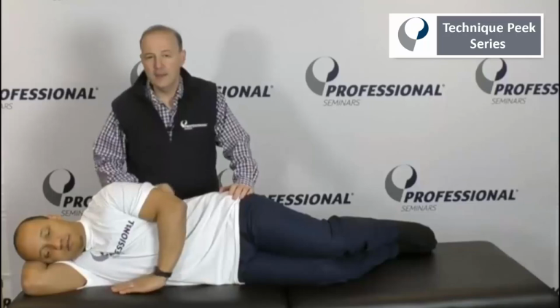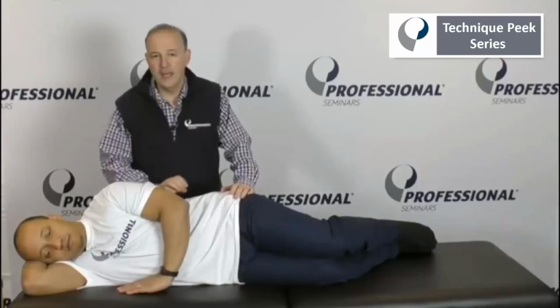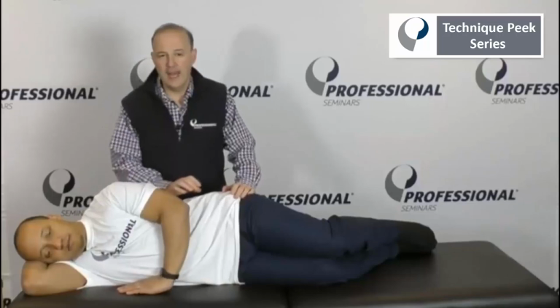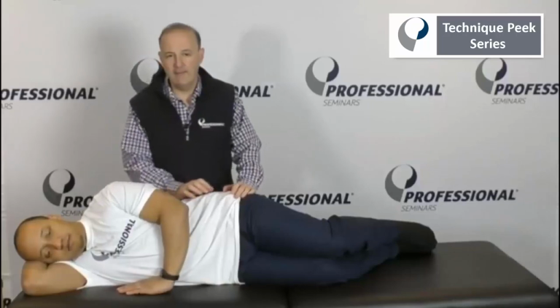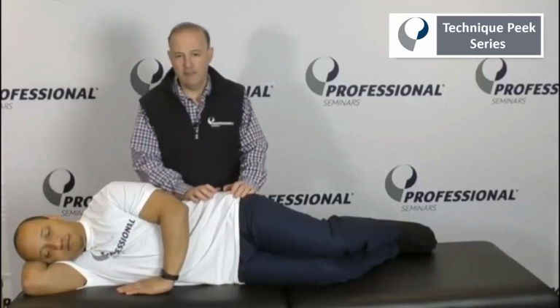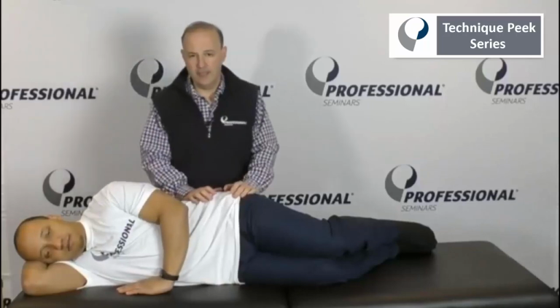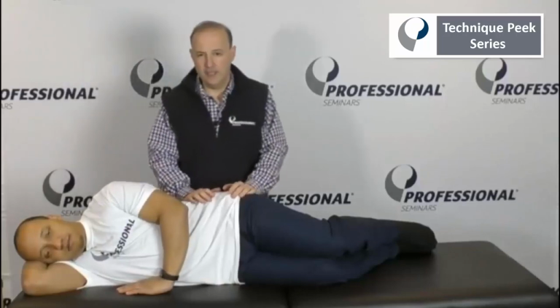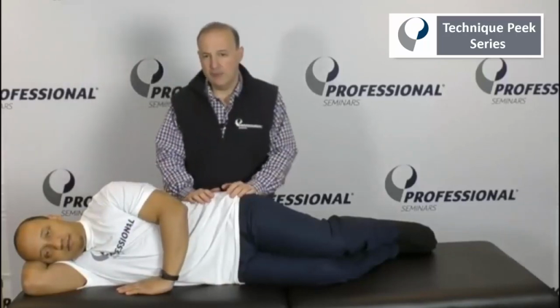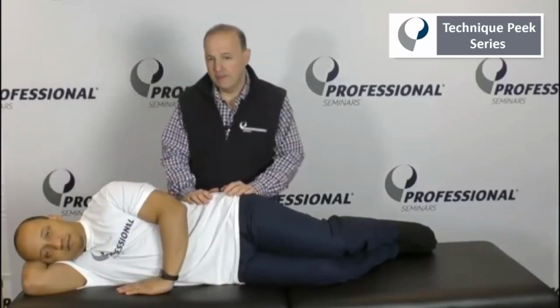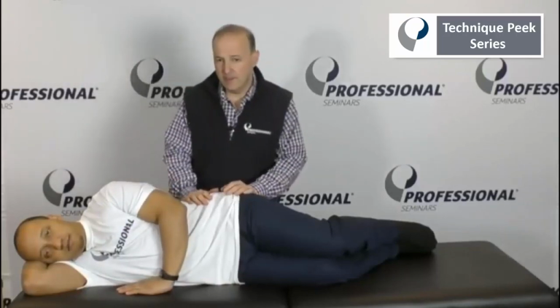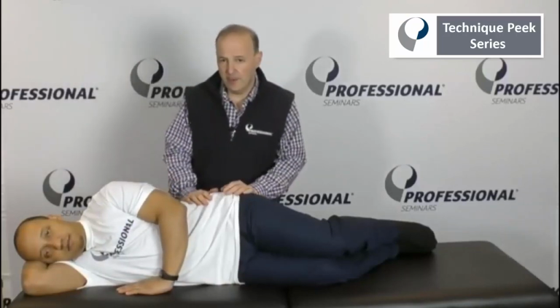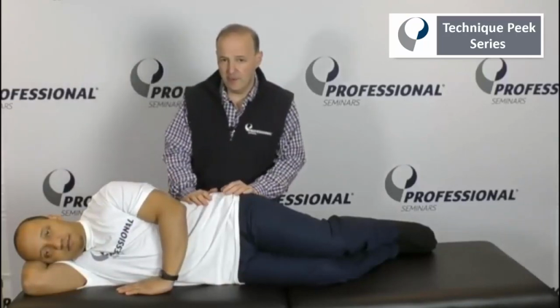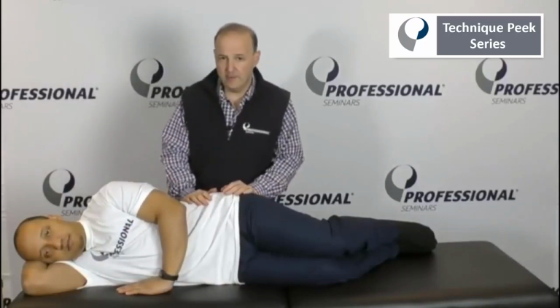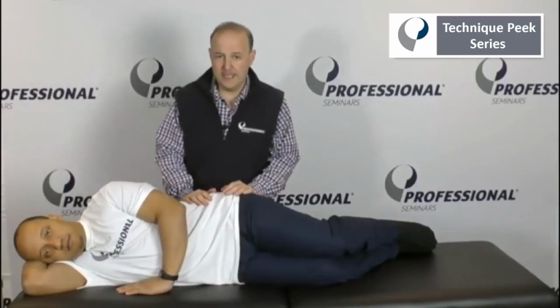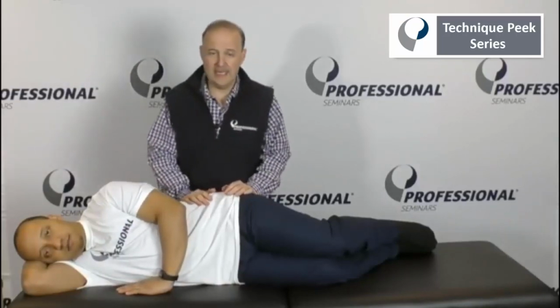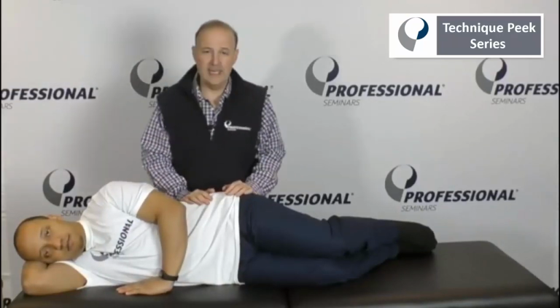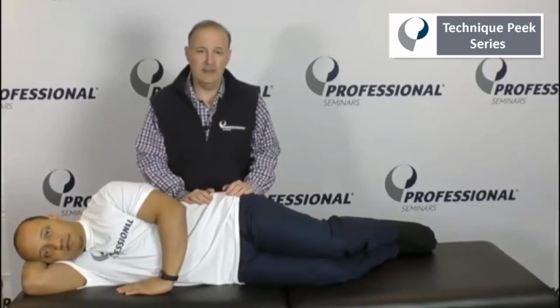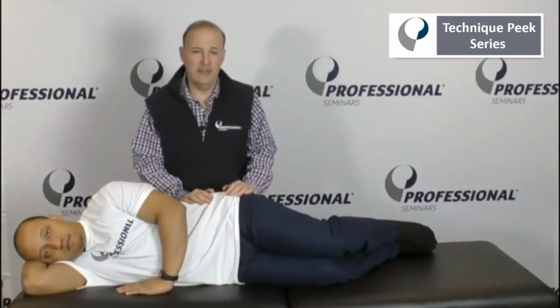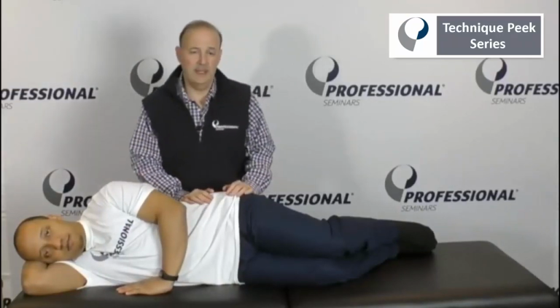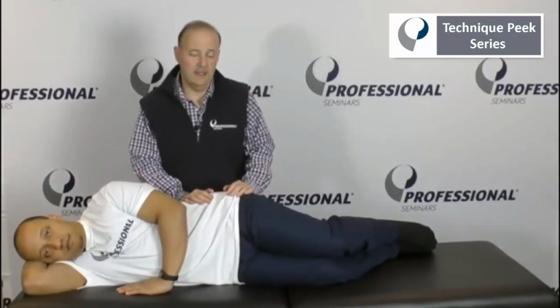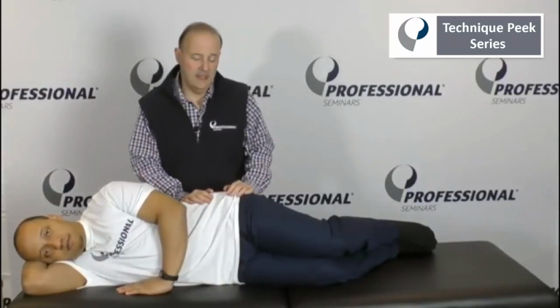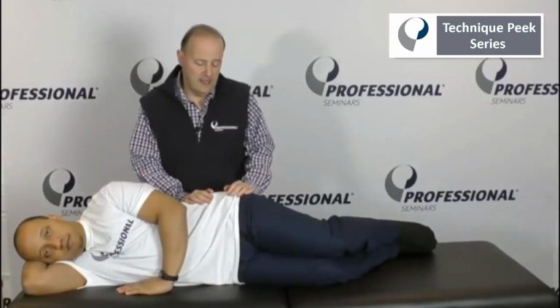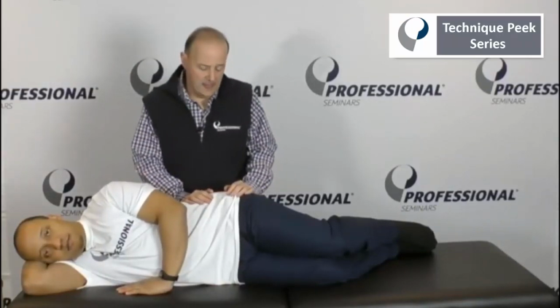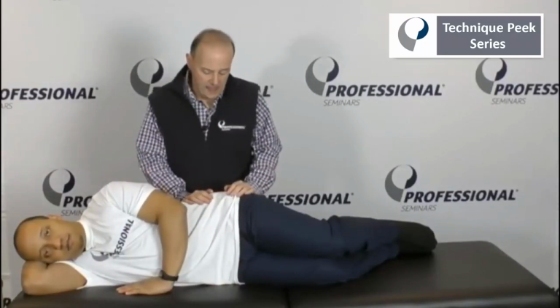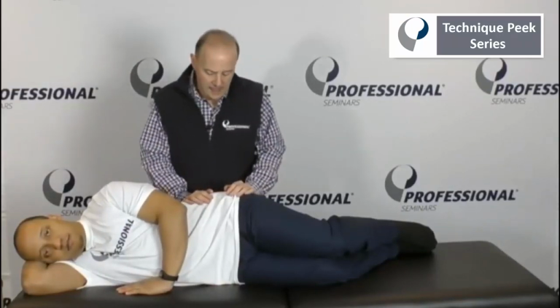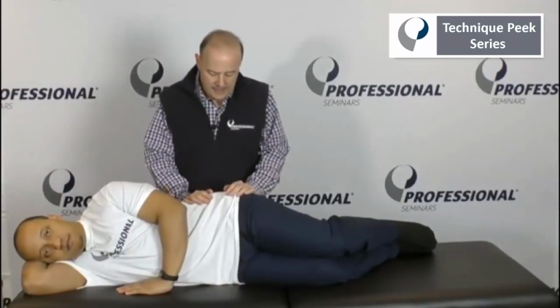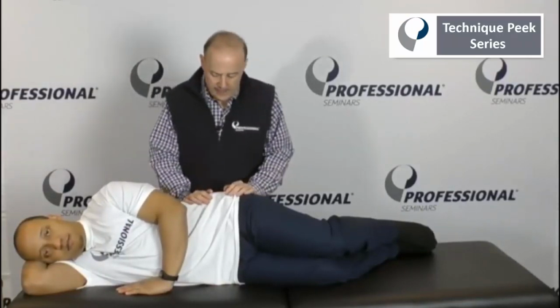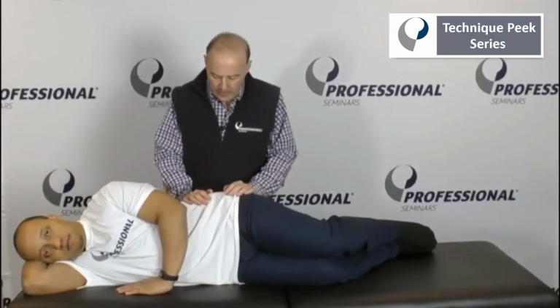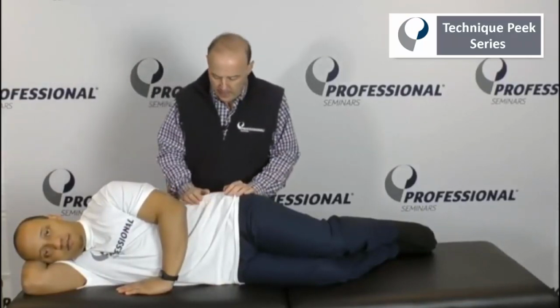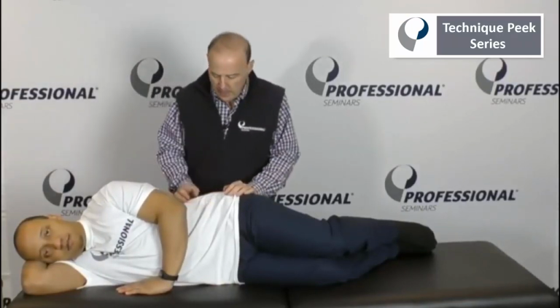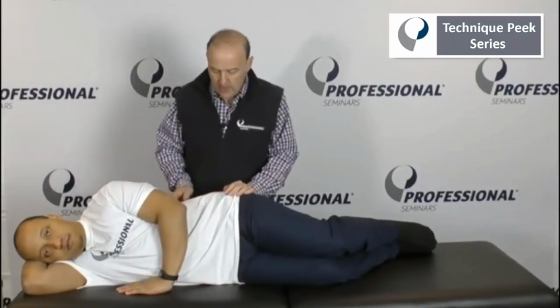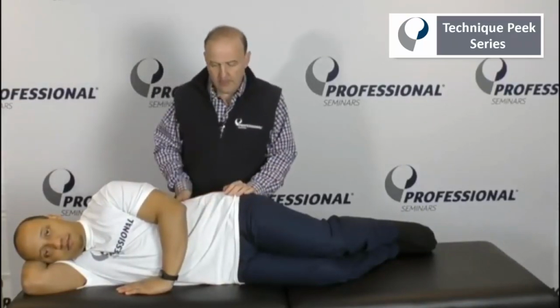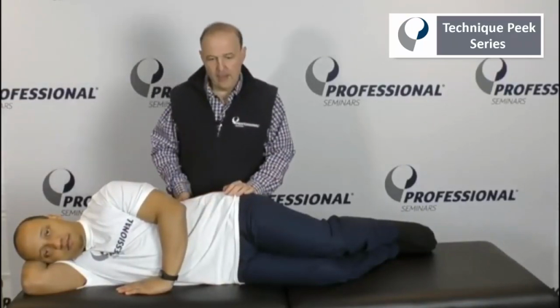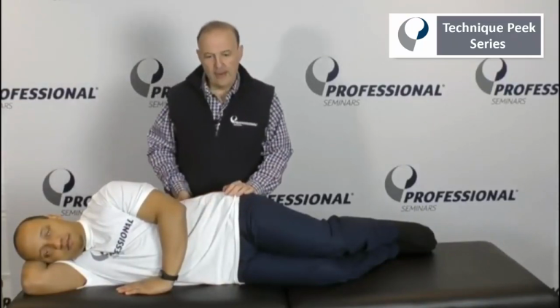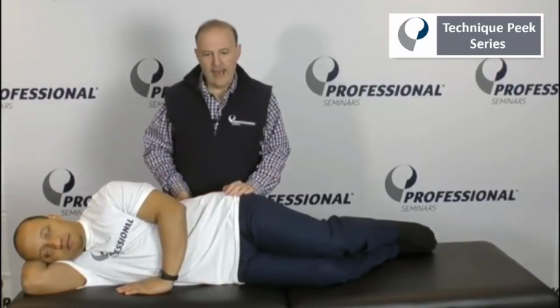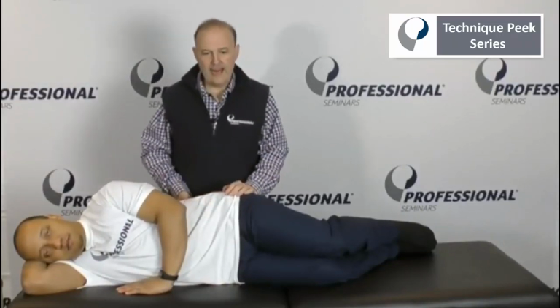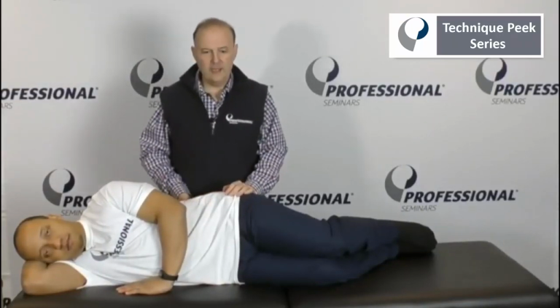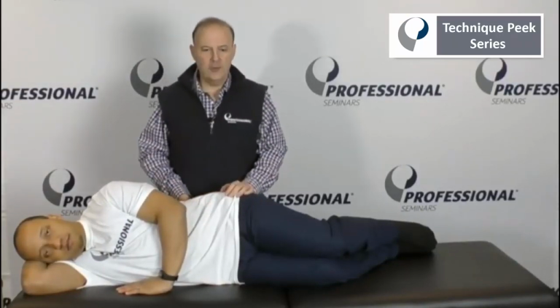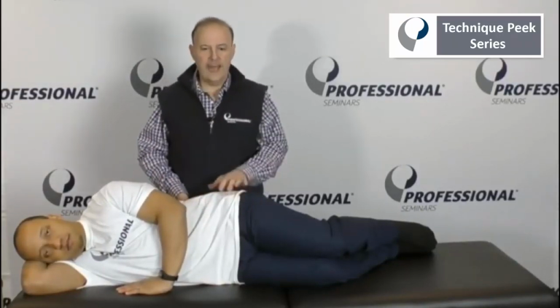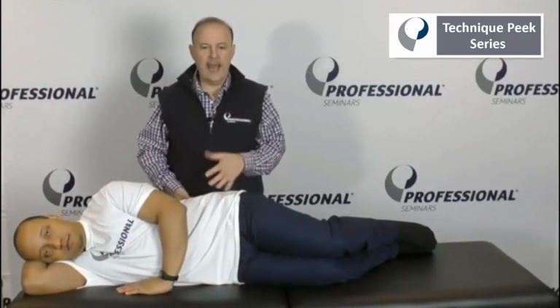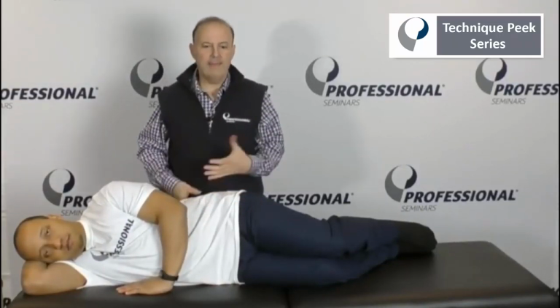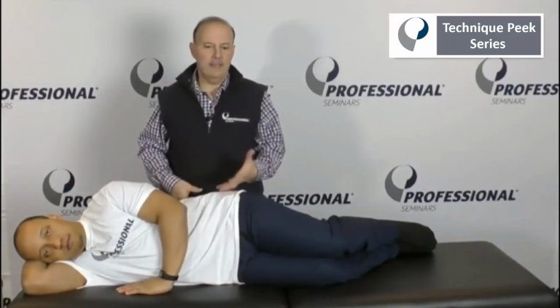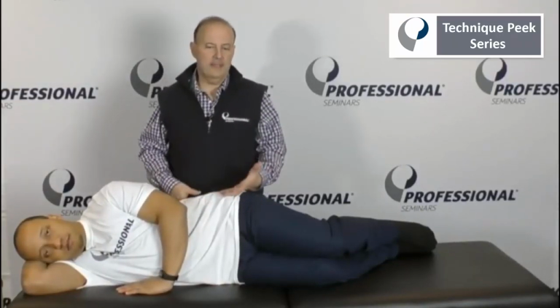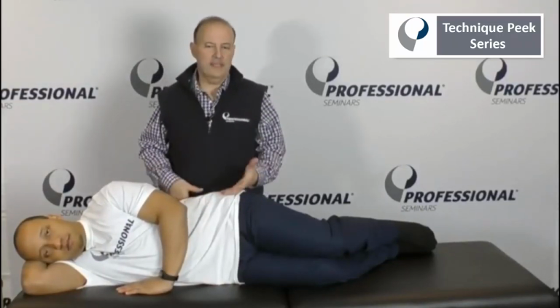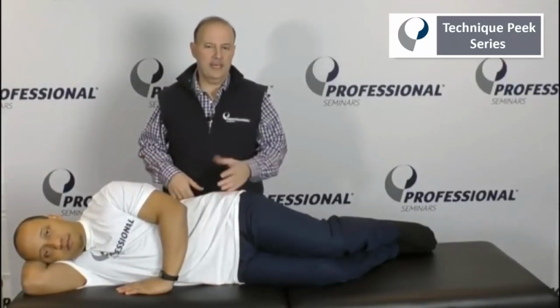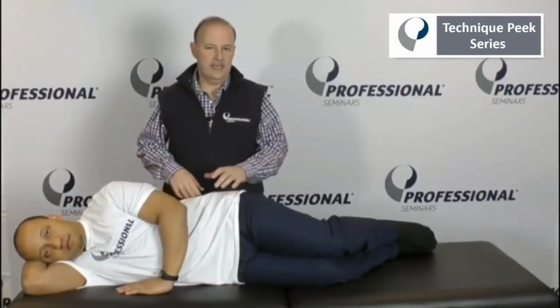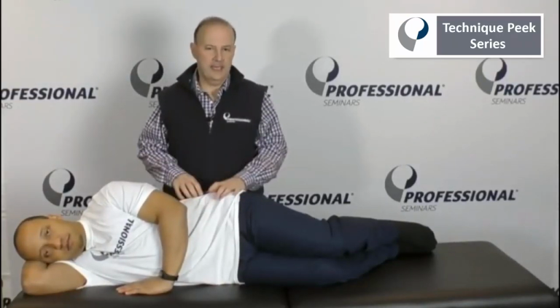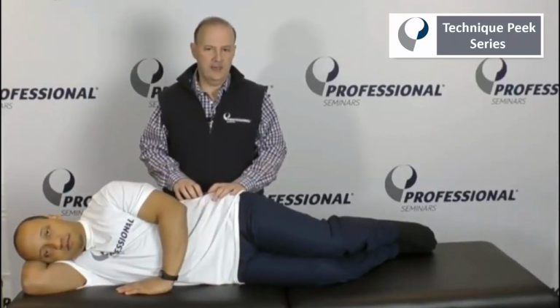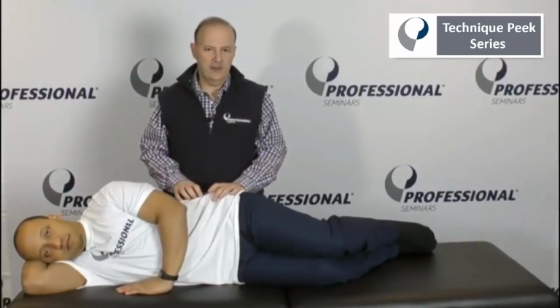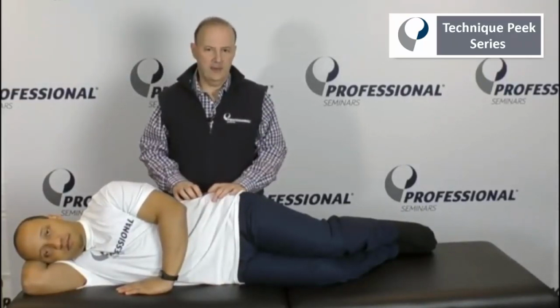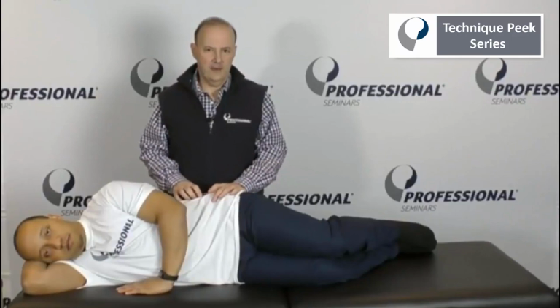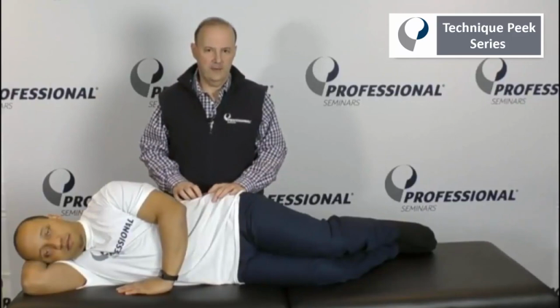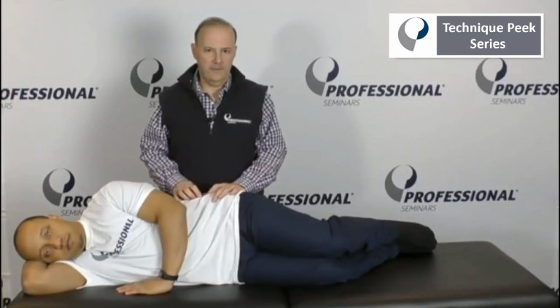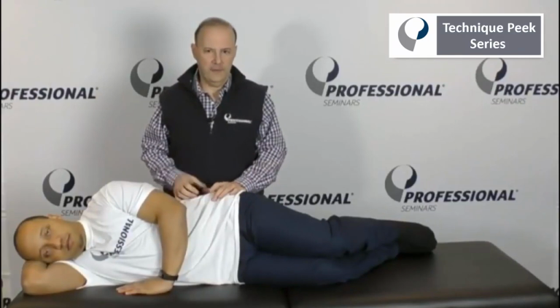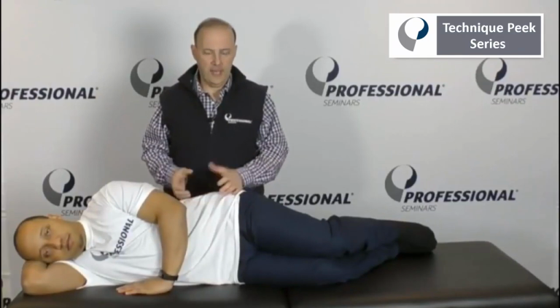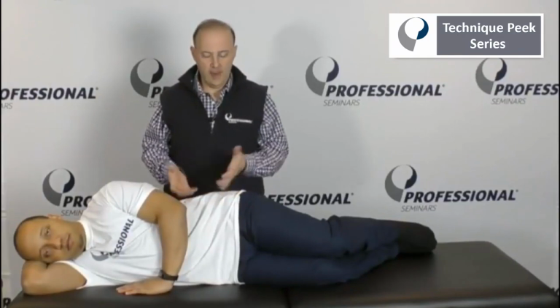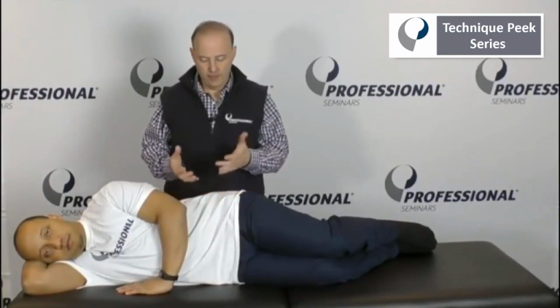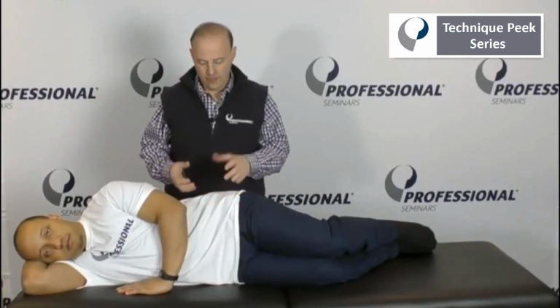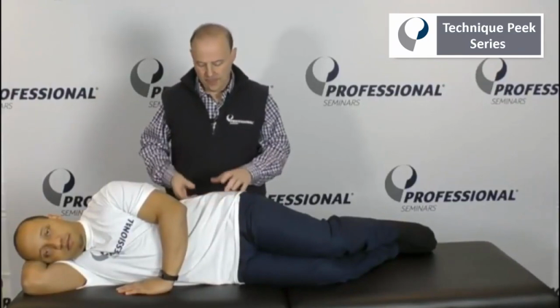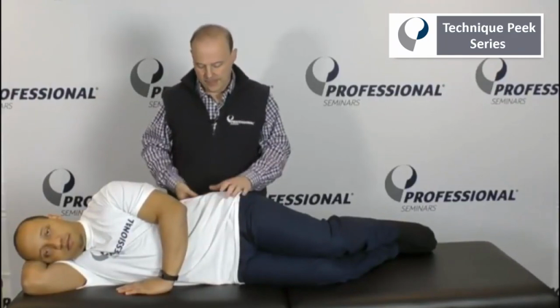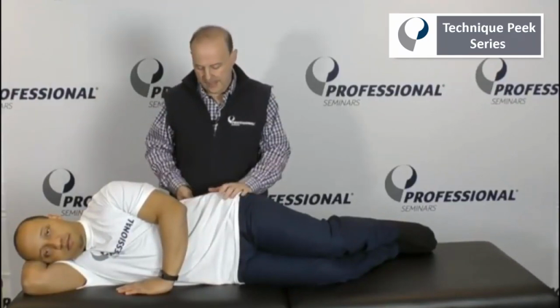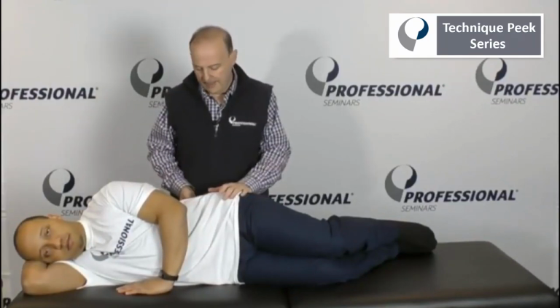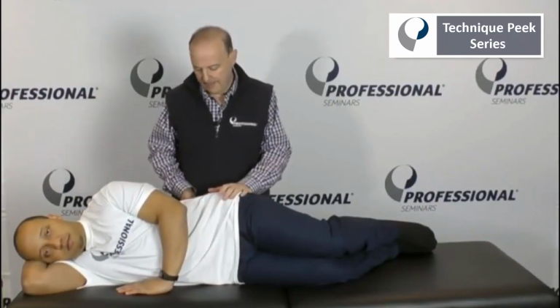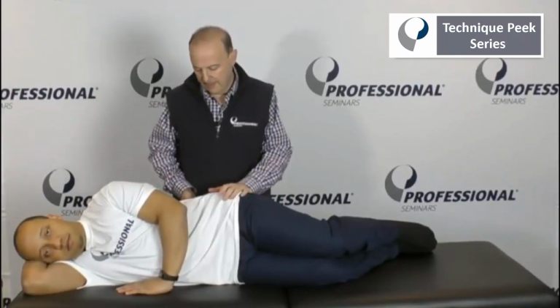Hi everybody, it's Rob Shapiro from Technique Peak. Today we're going to talk about how to do gapping technique for the upper segment.